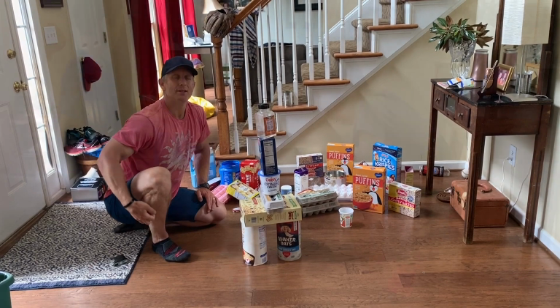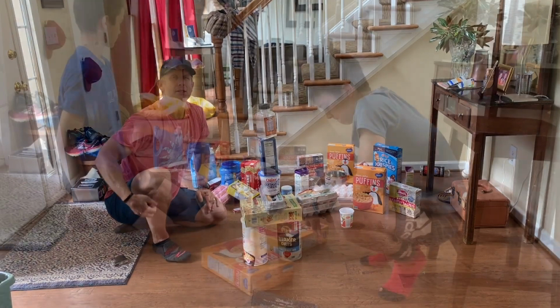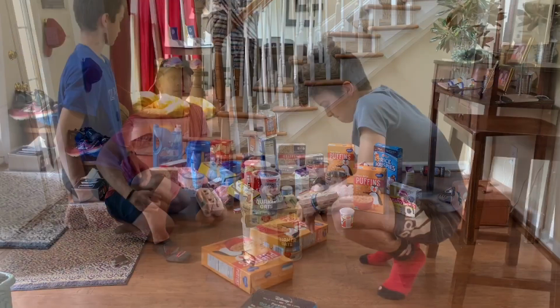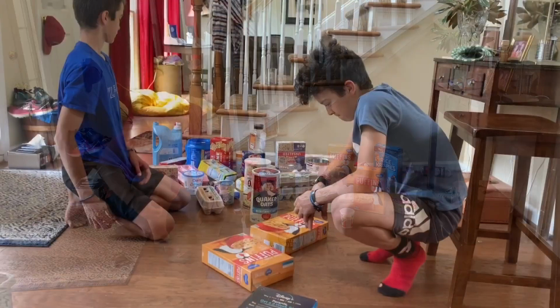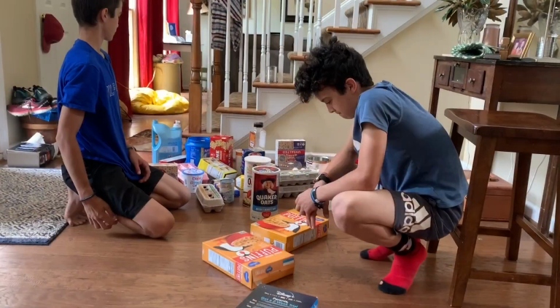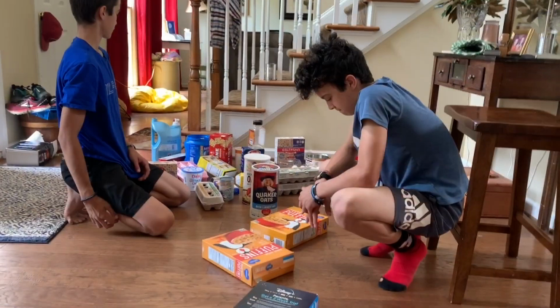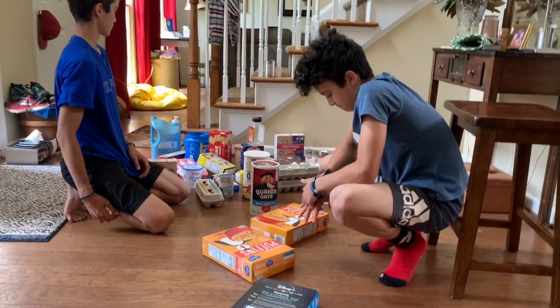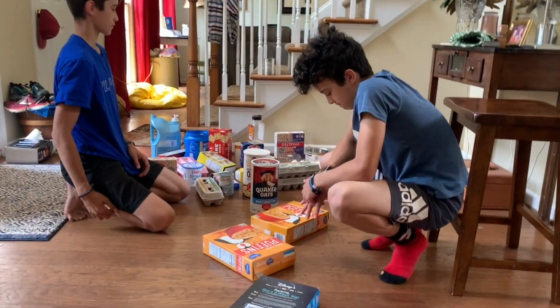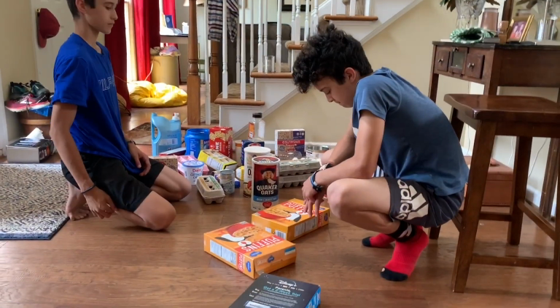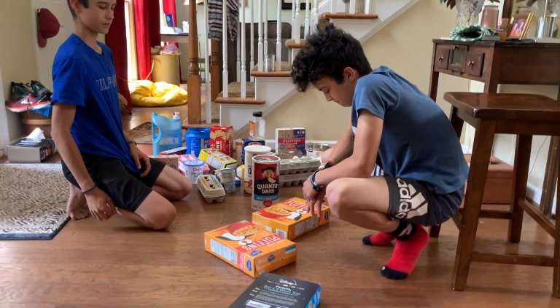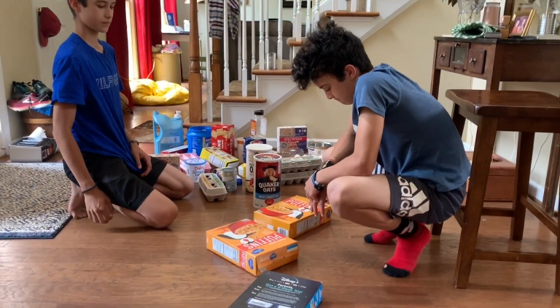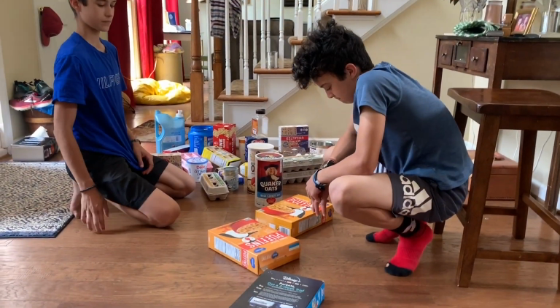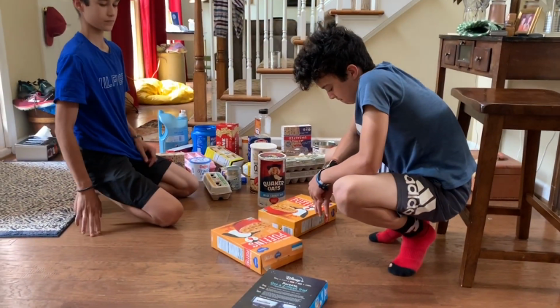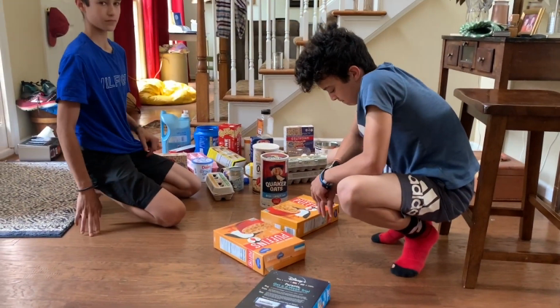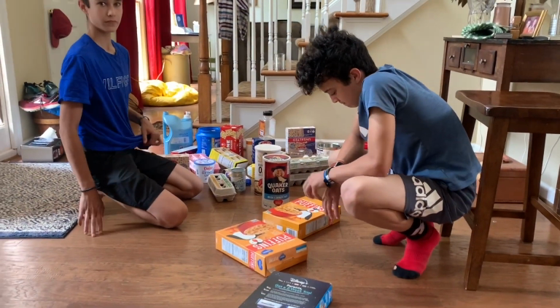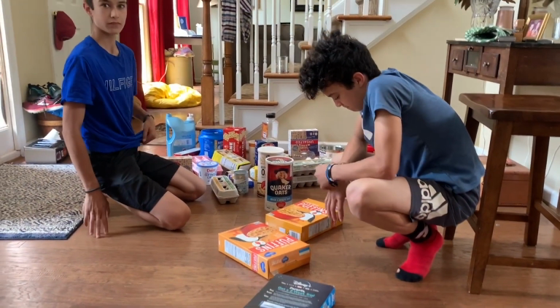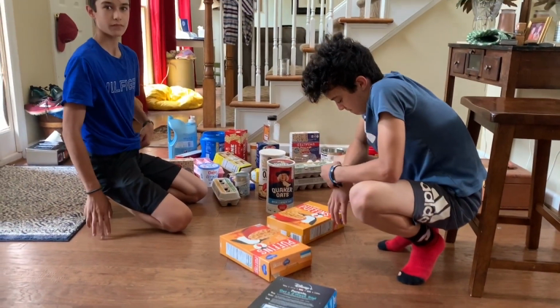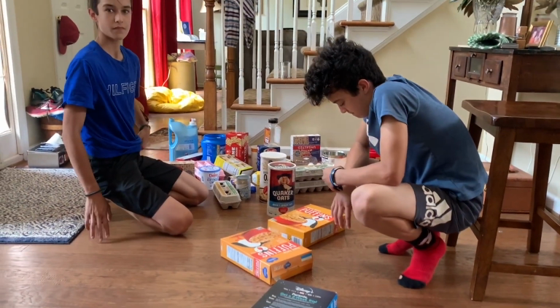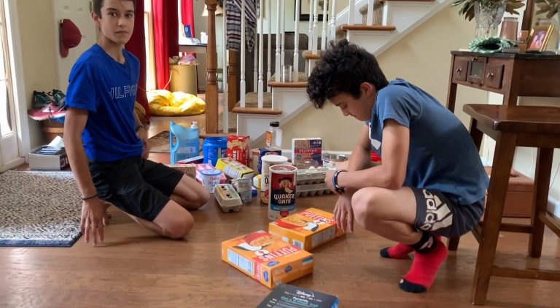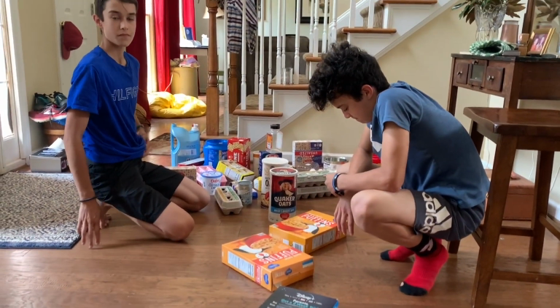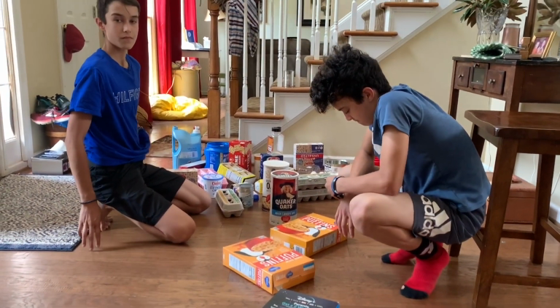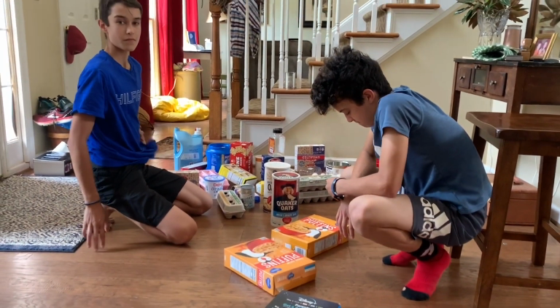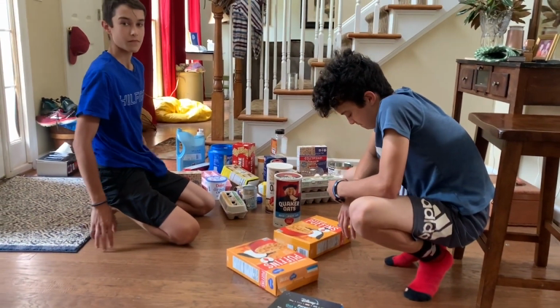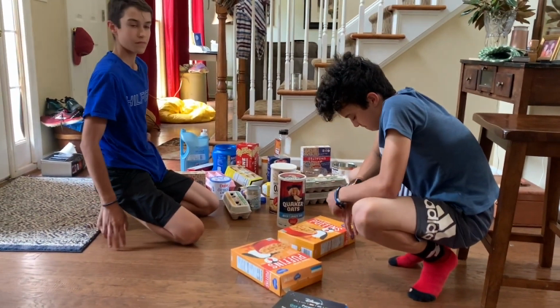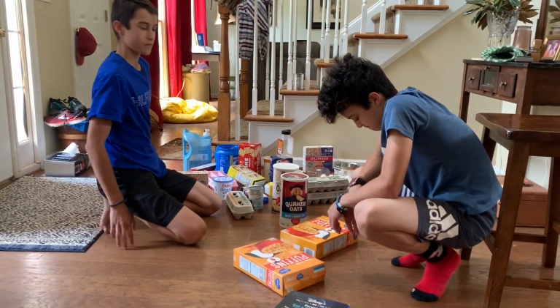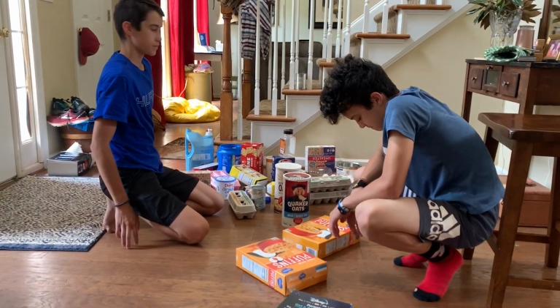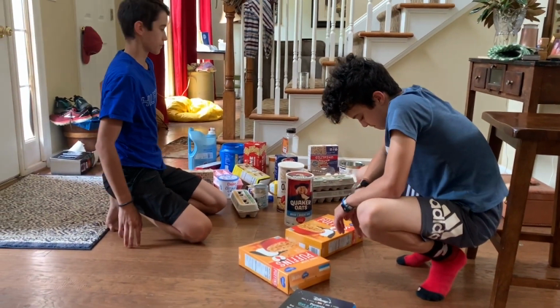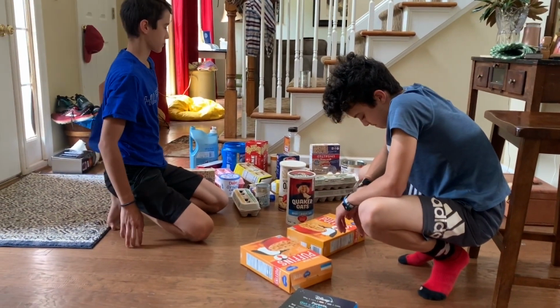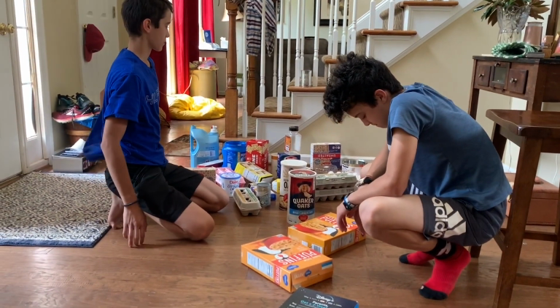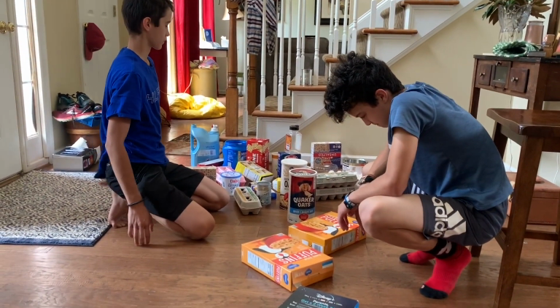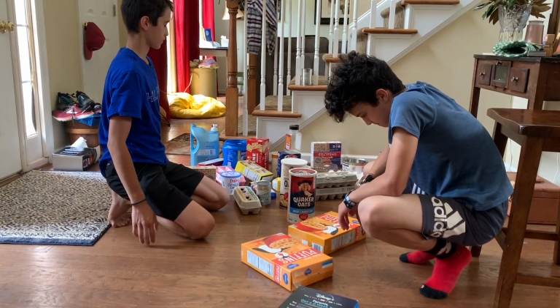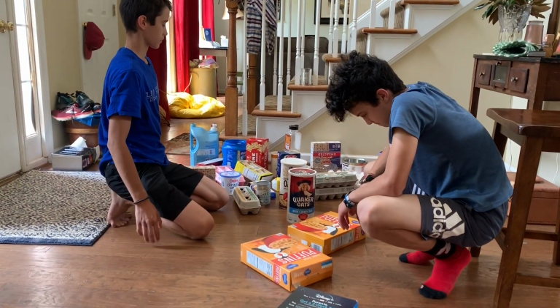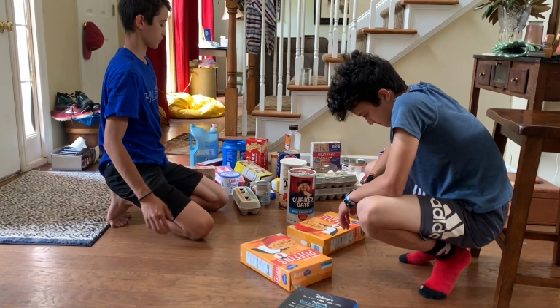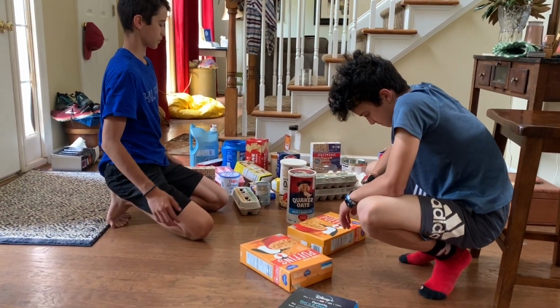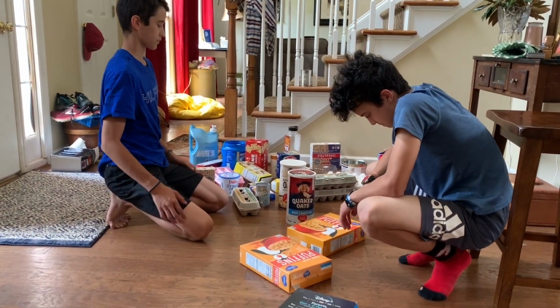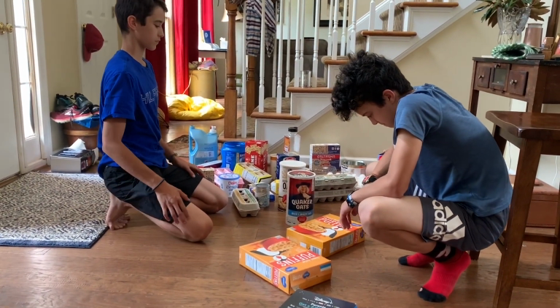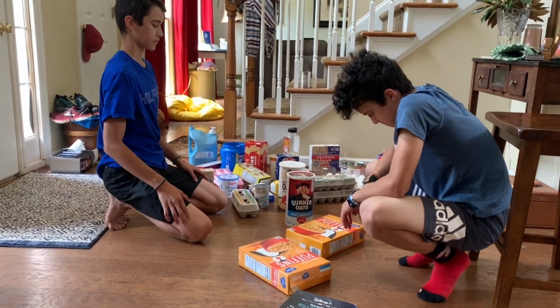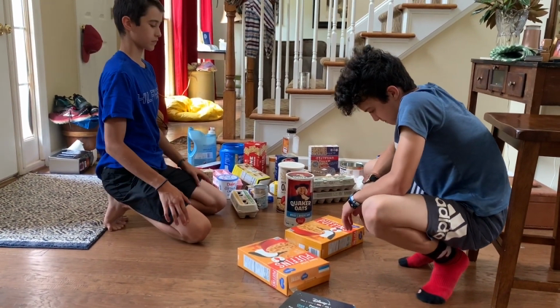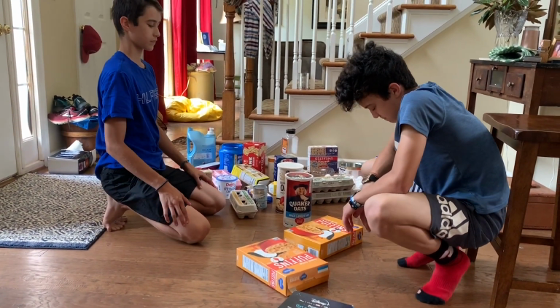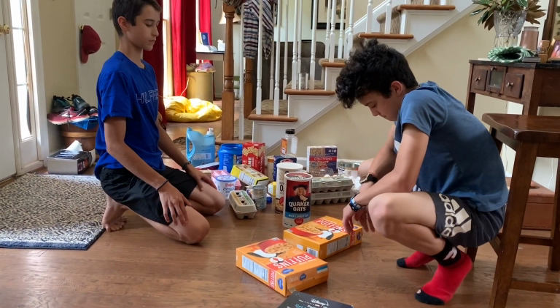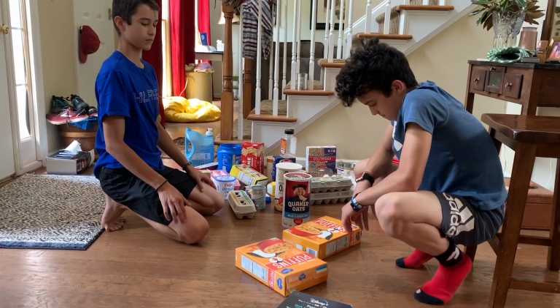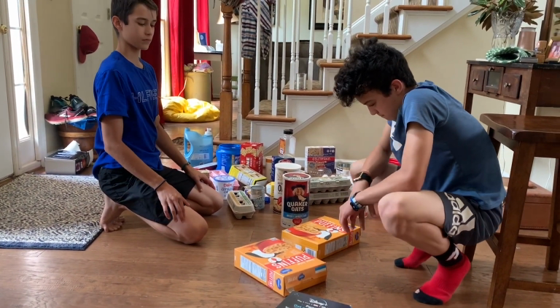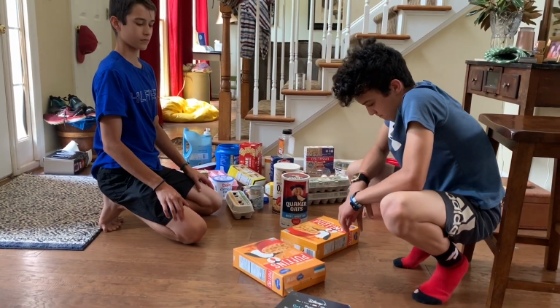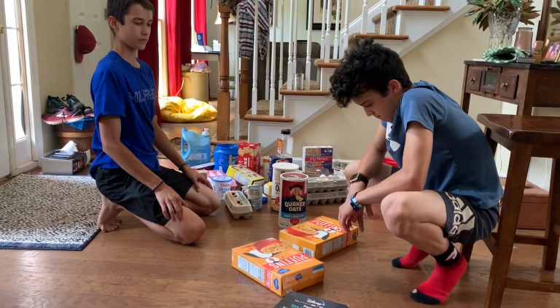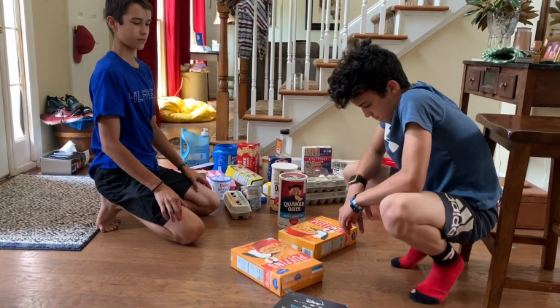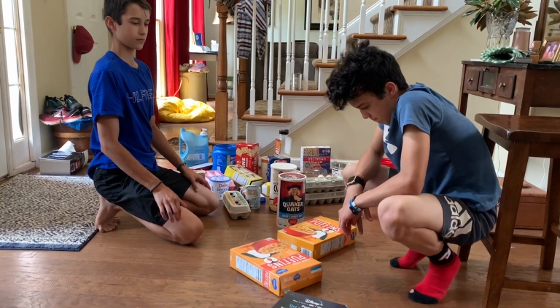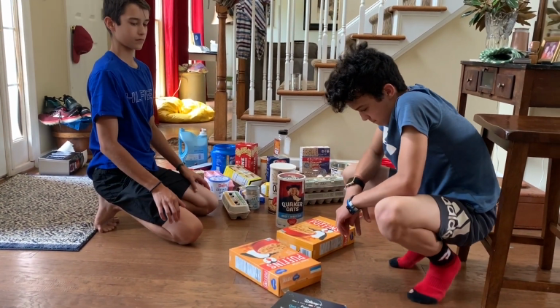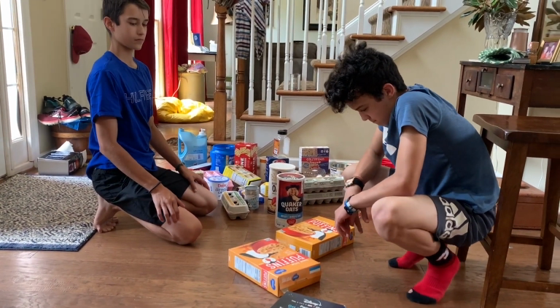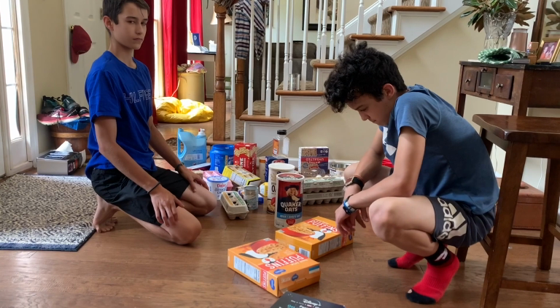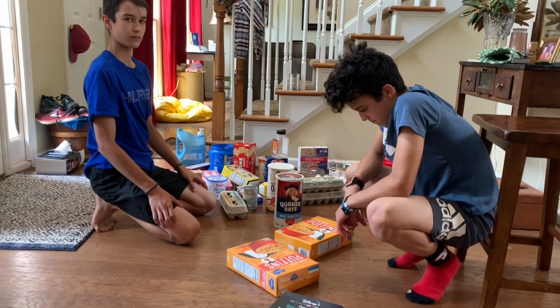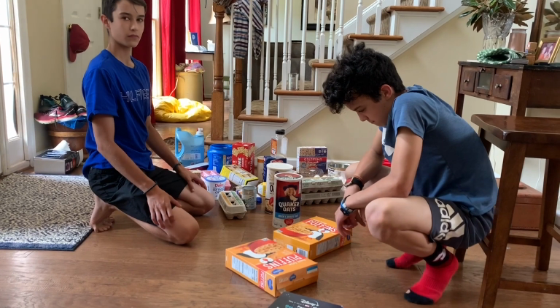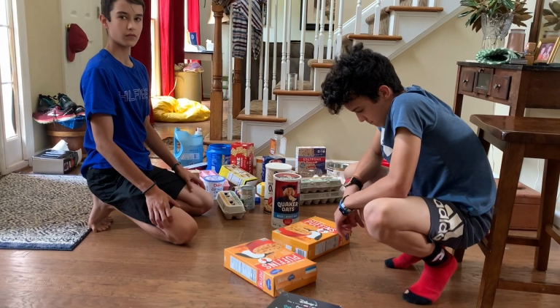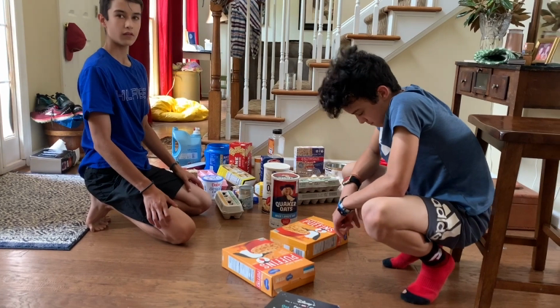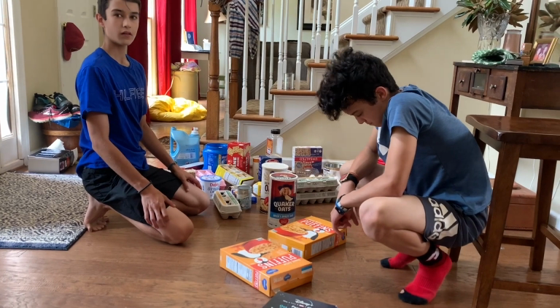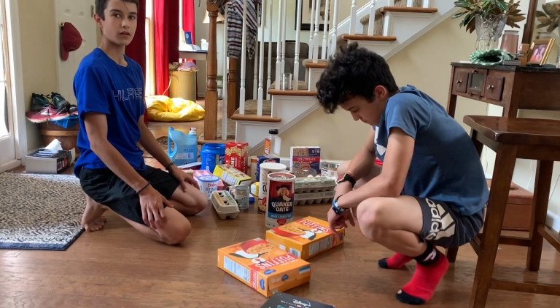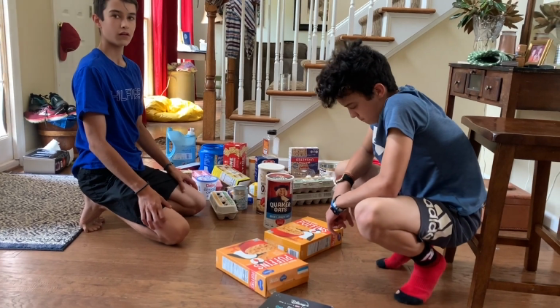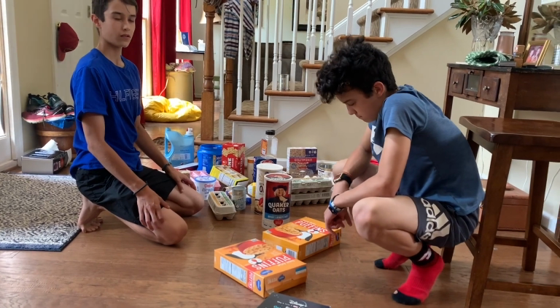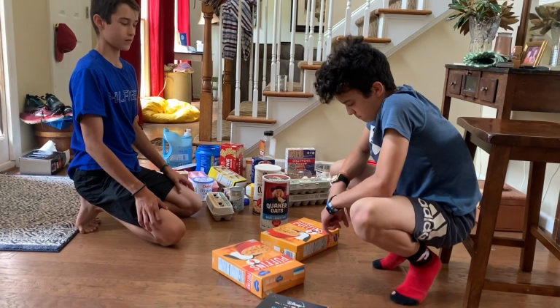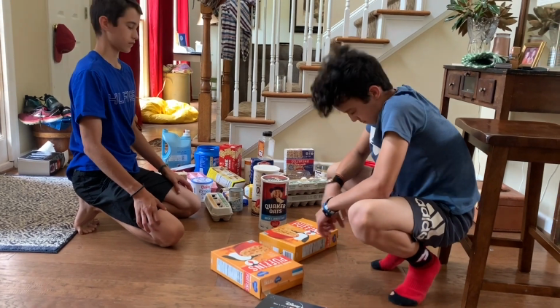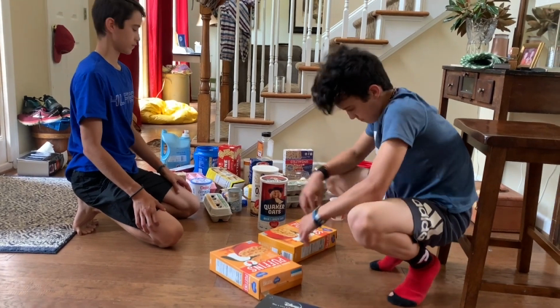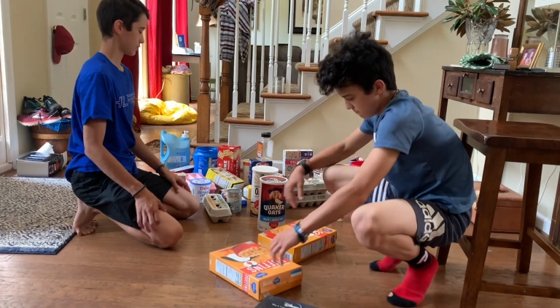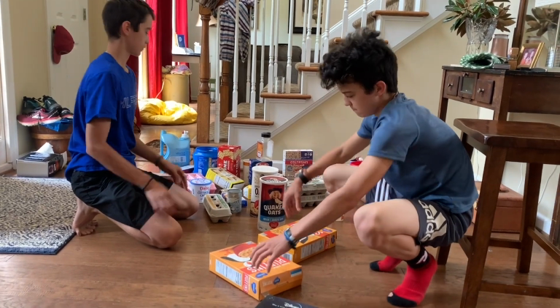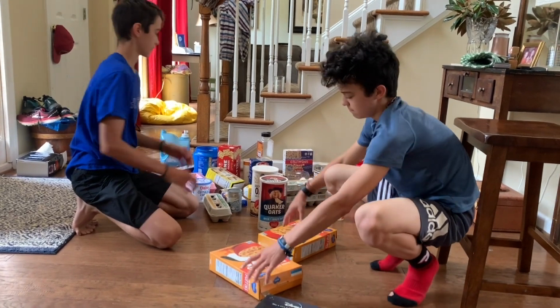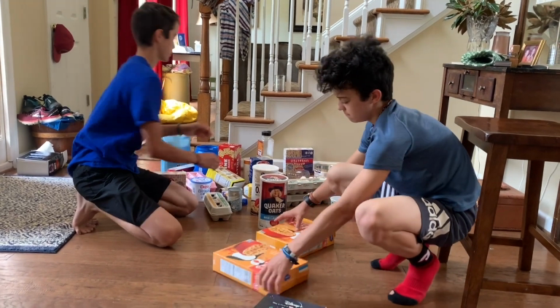All right, we have our clear space. We have our materials. We have our parents' permission. It's time to build — go for it!